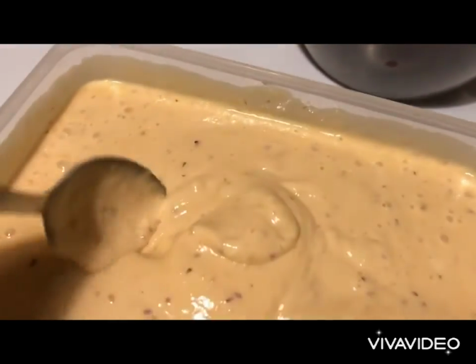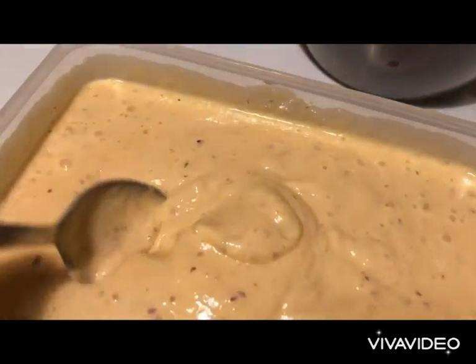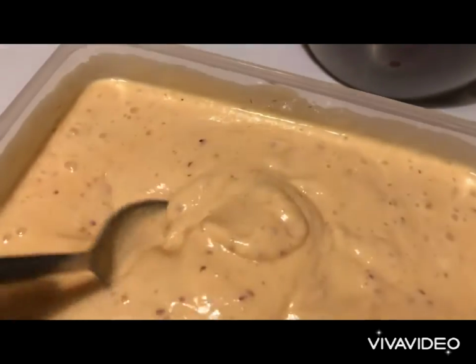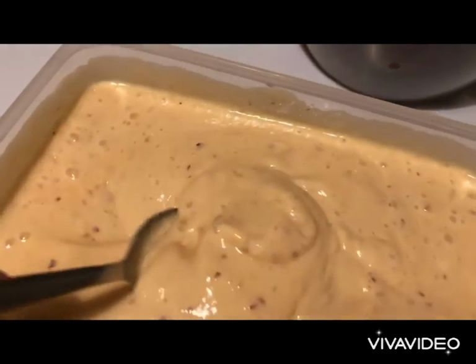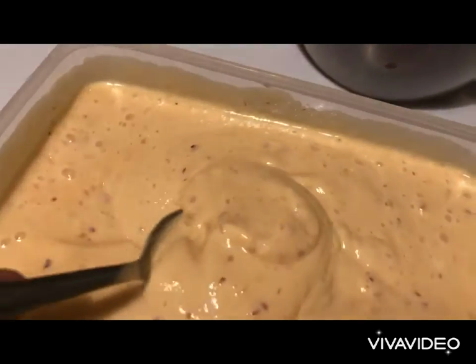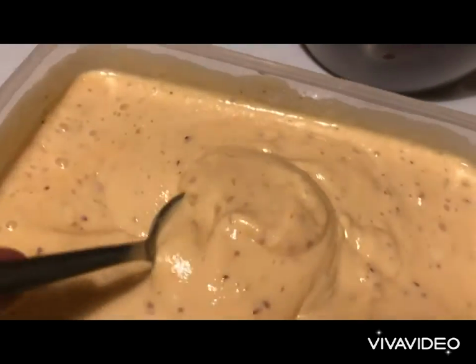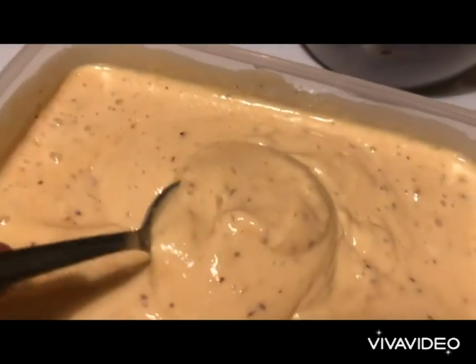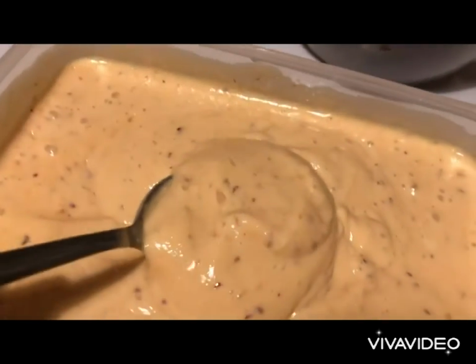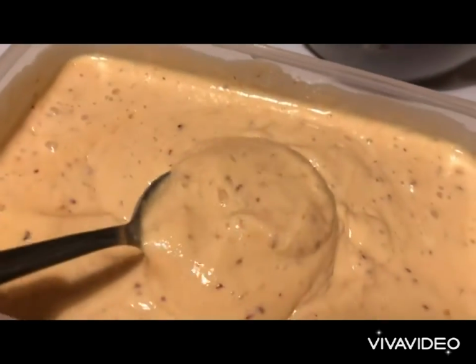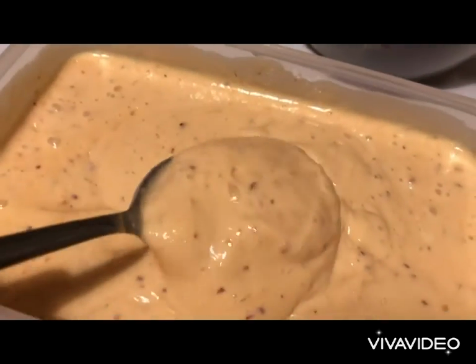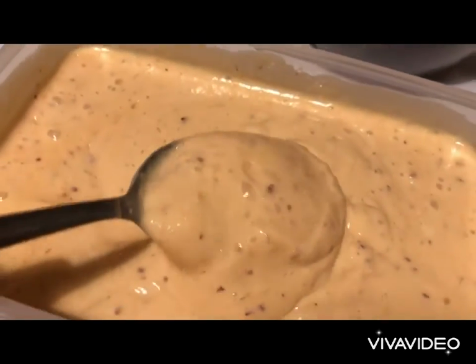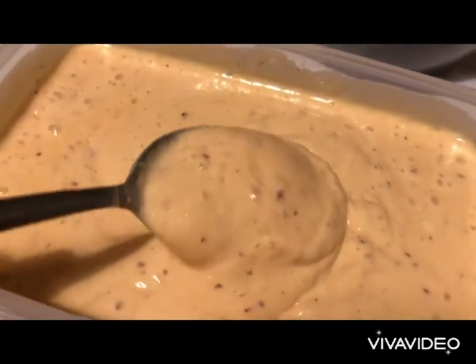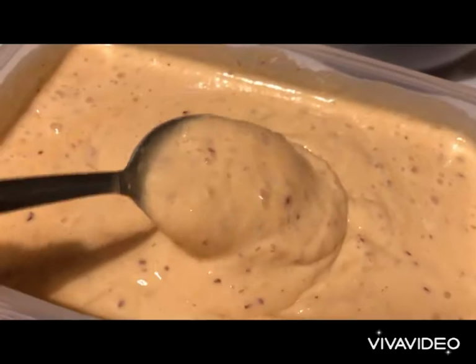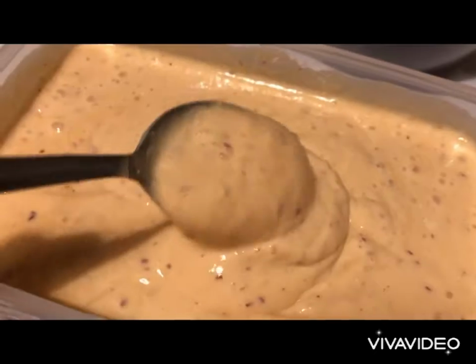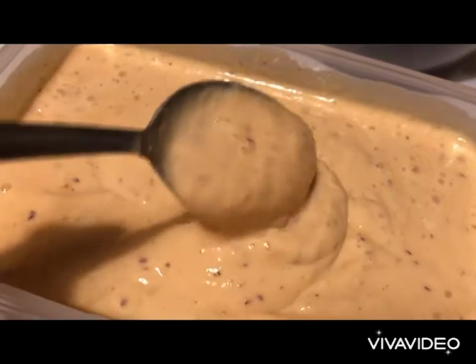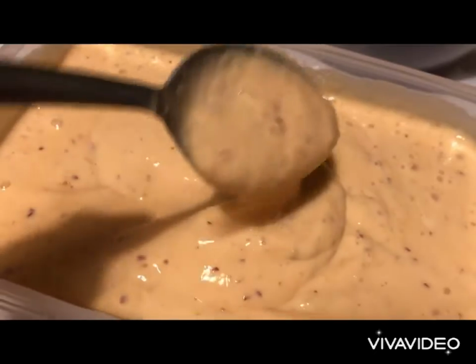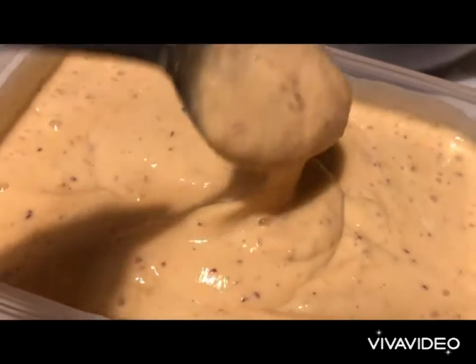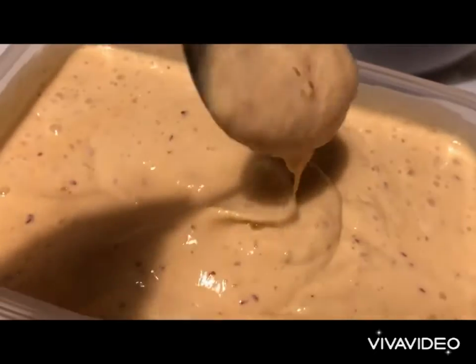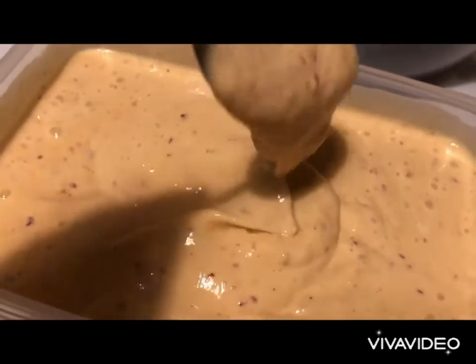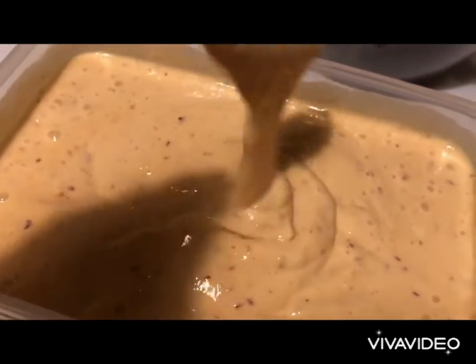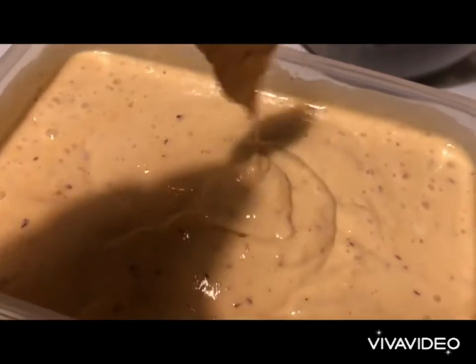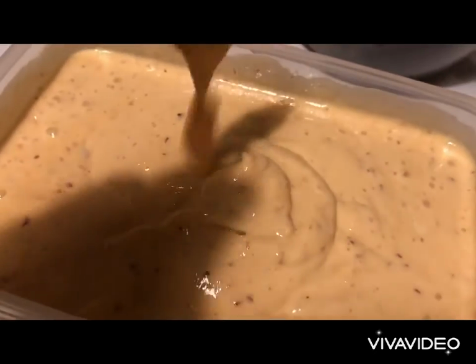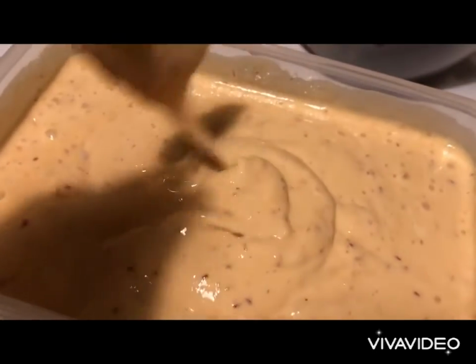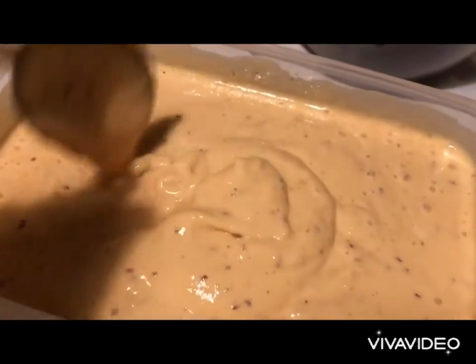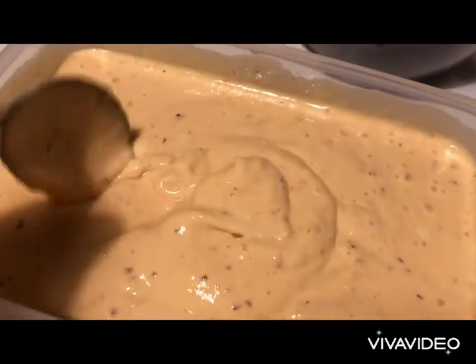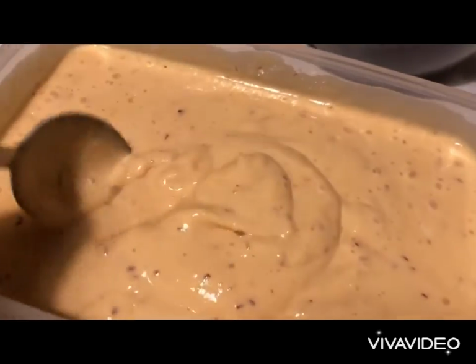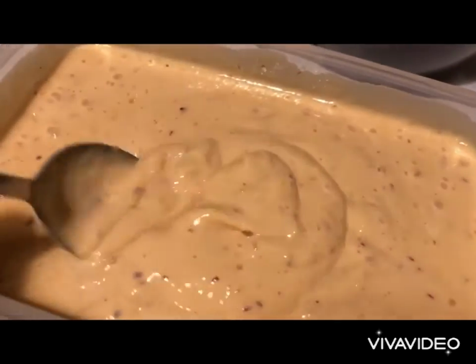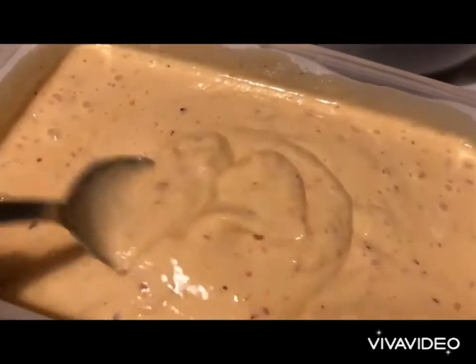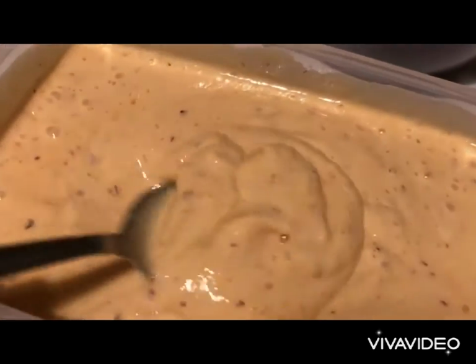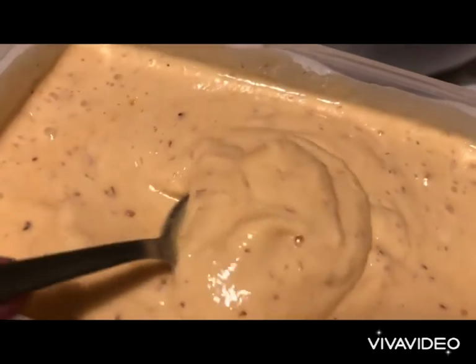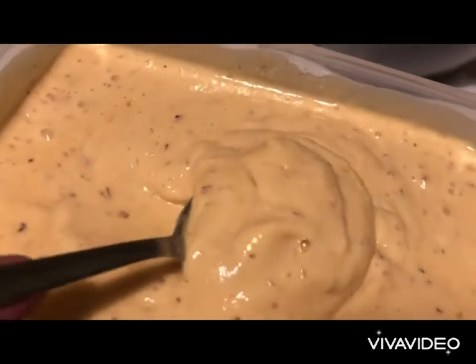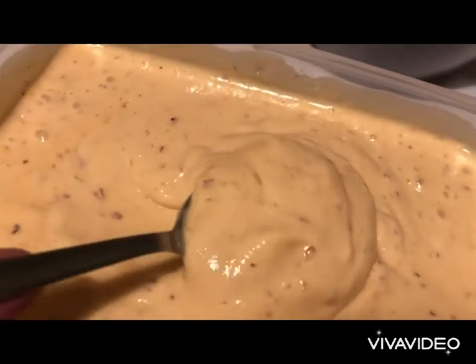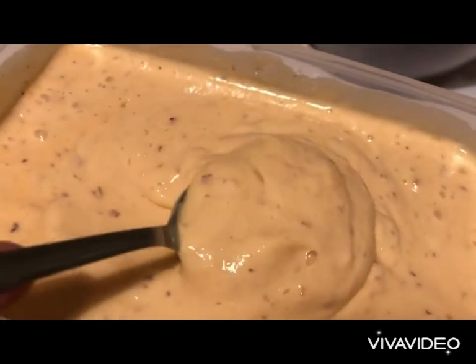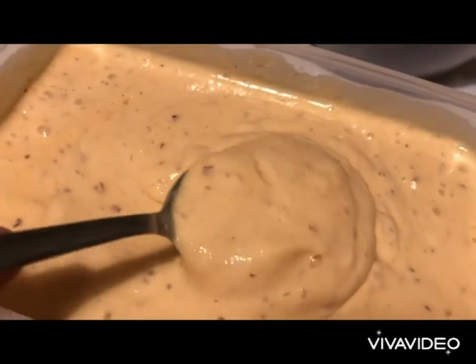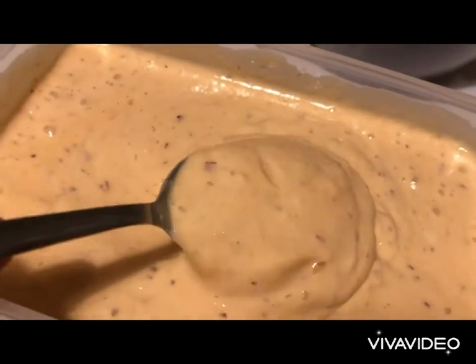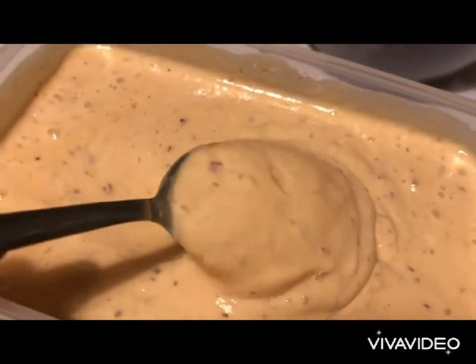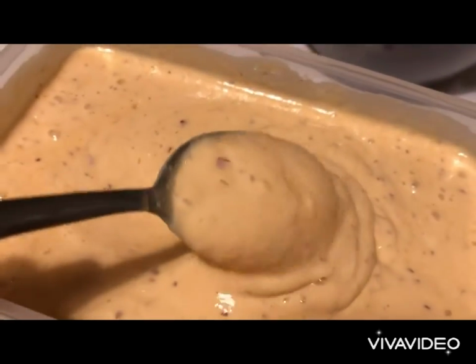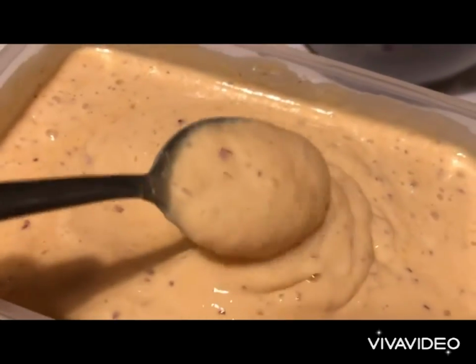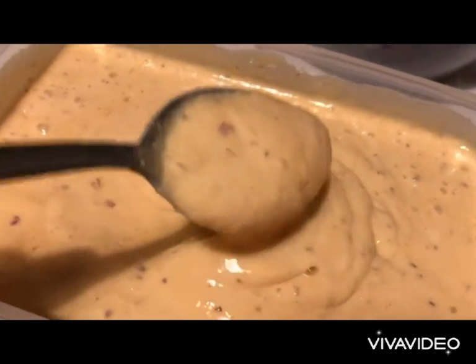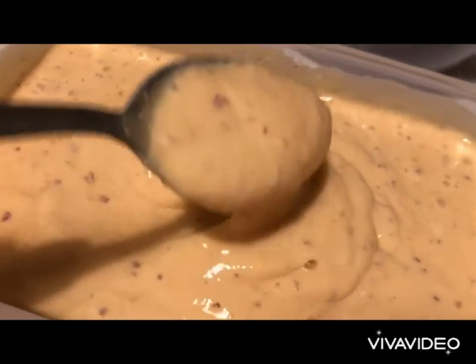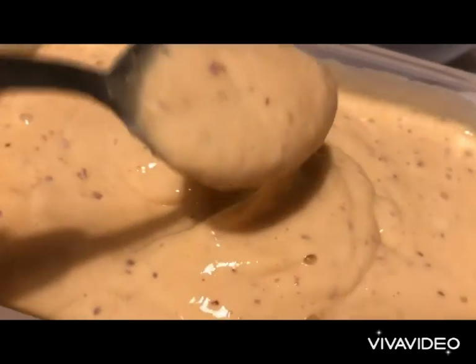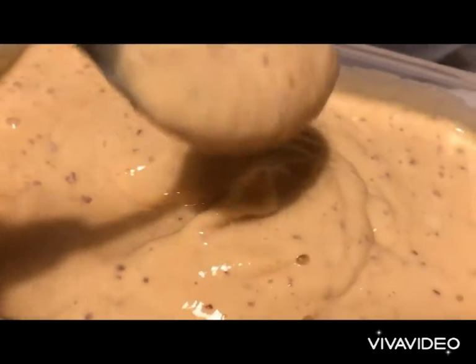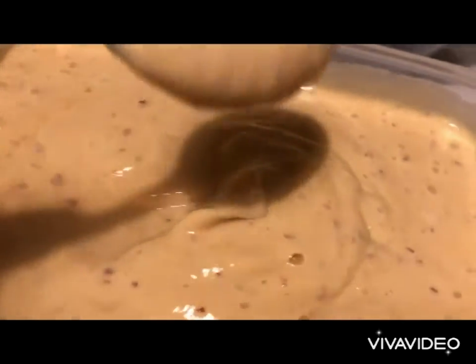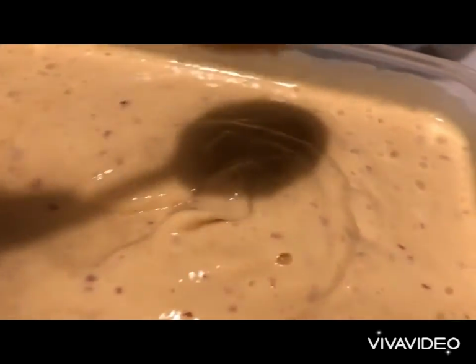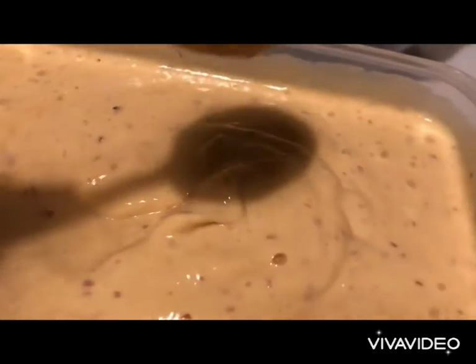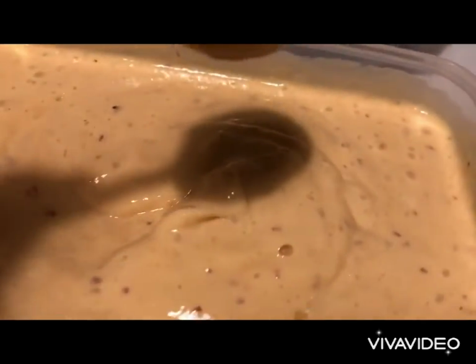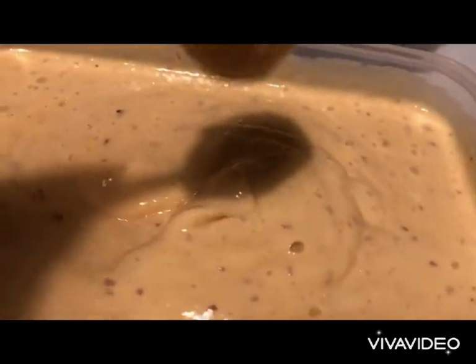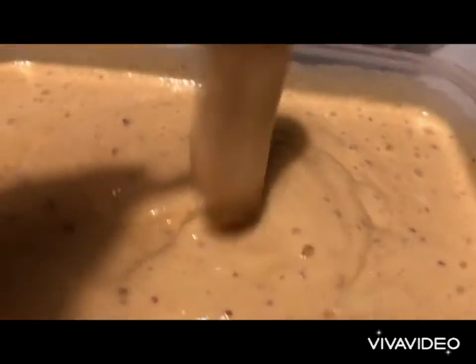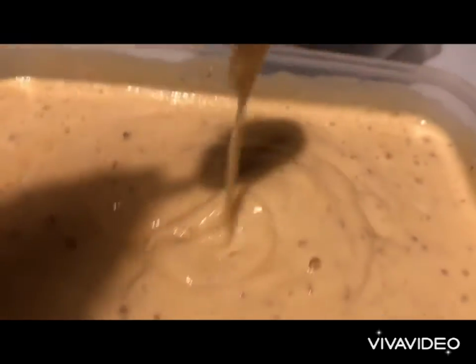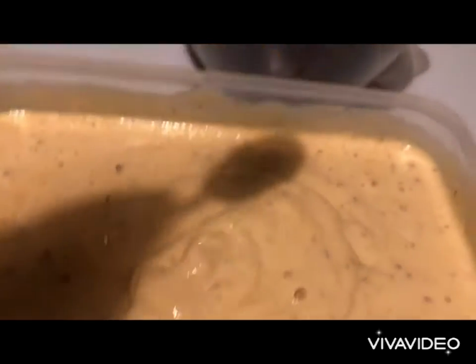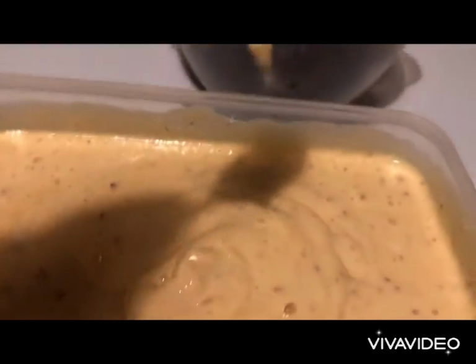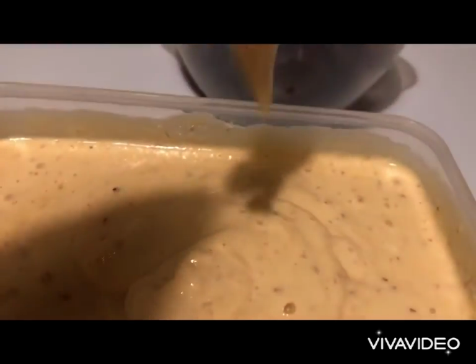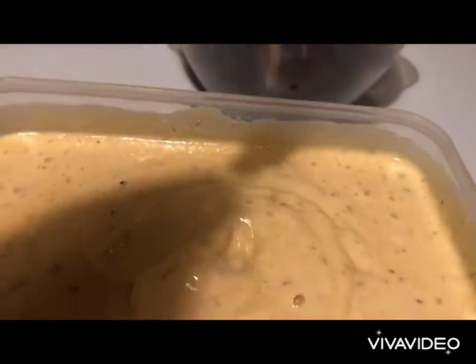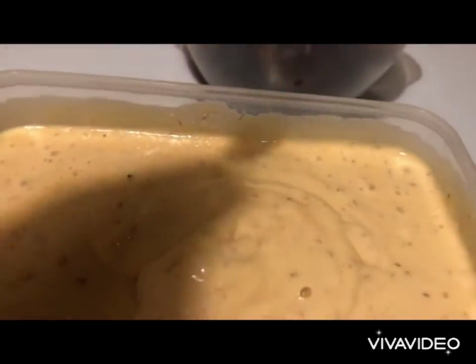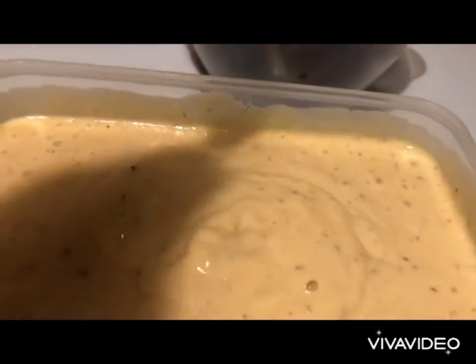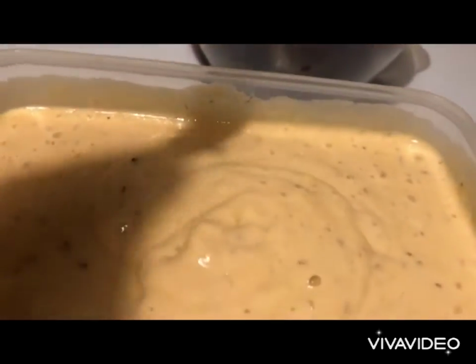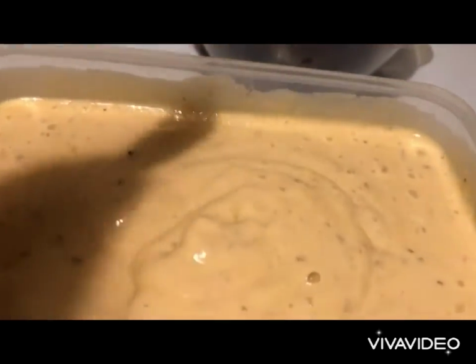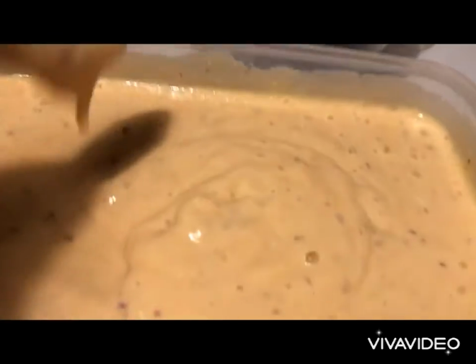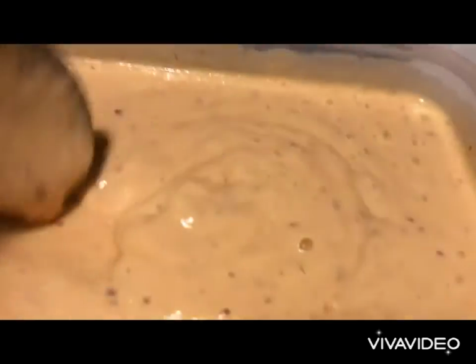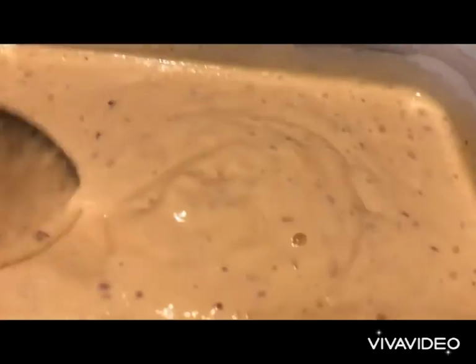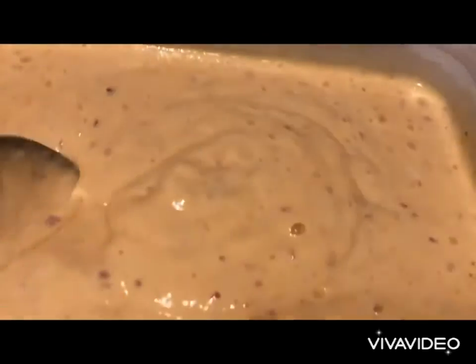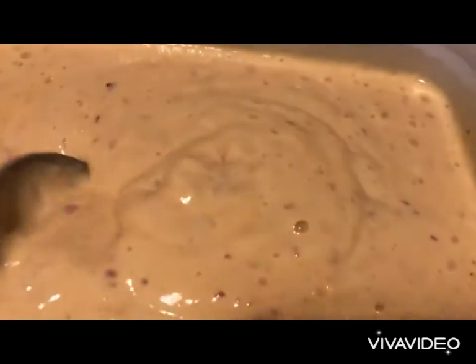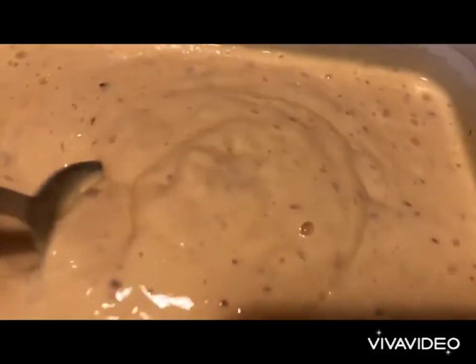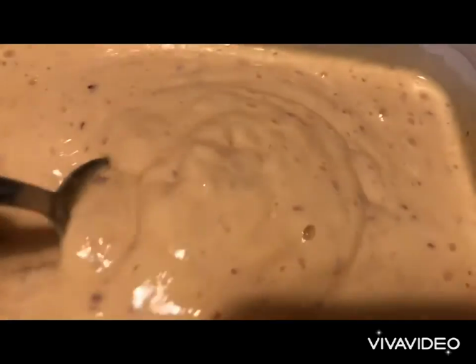This is going to be an amazing treat, an amazing ice cream for these hot days. Let's put it in the fridge.